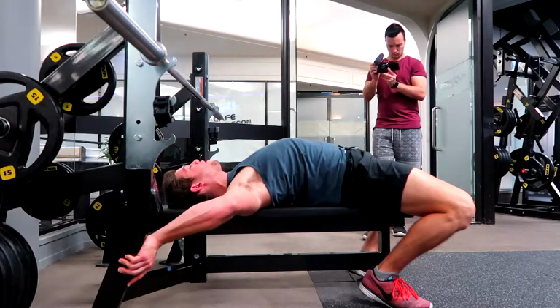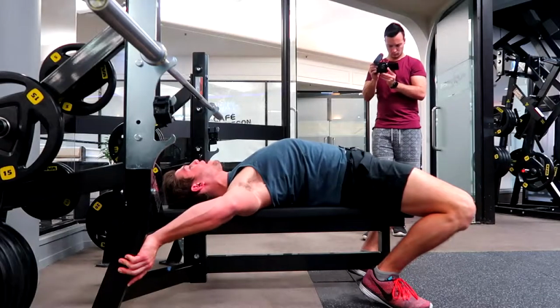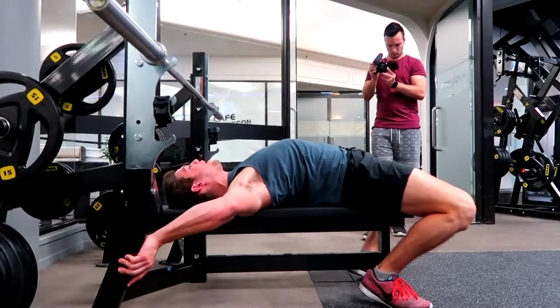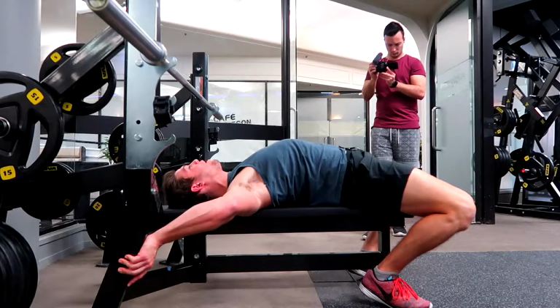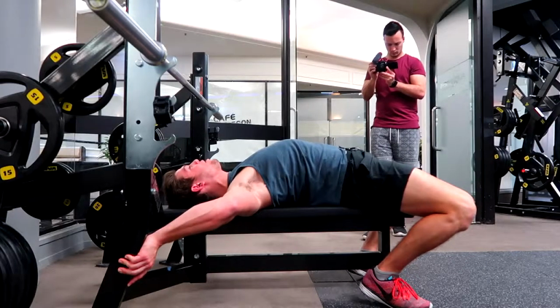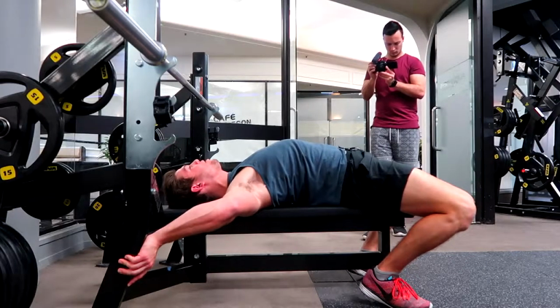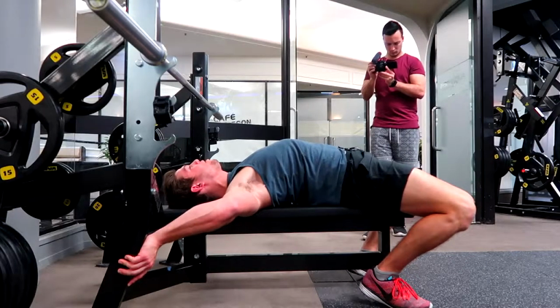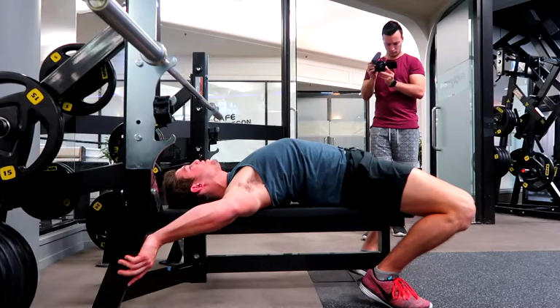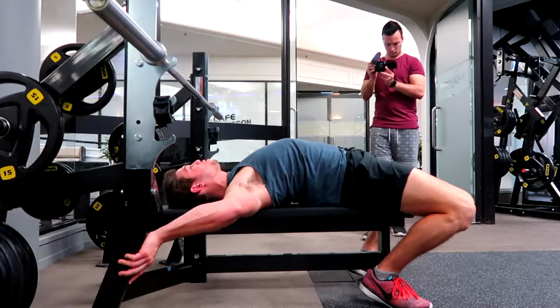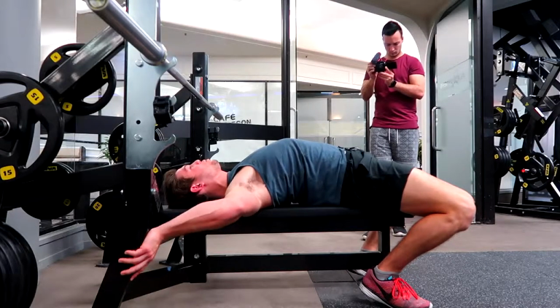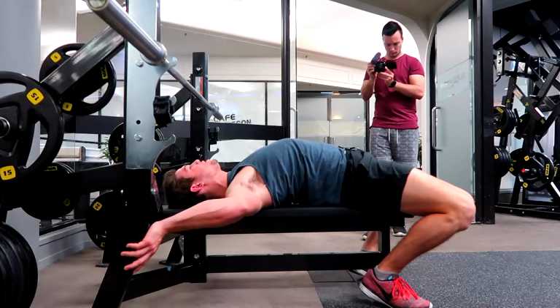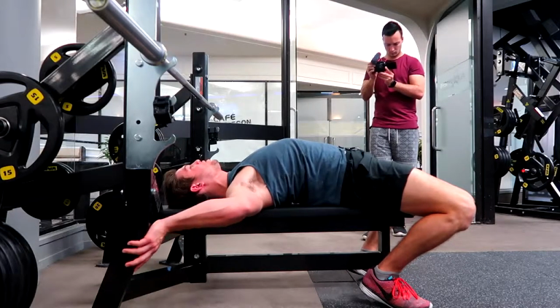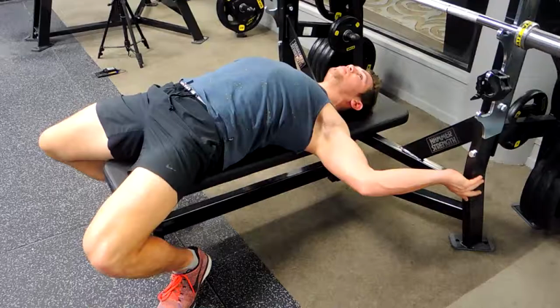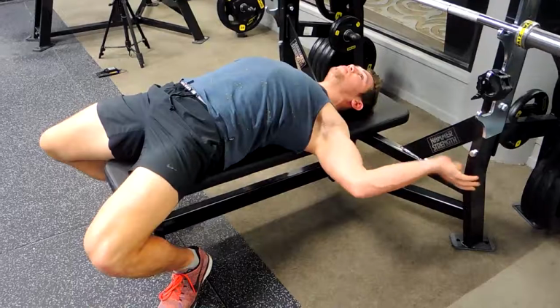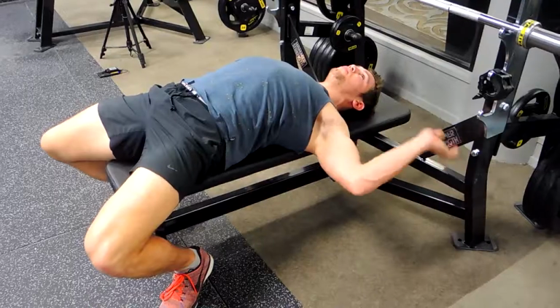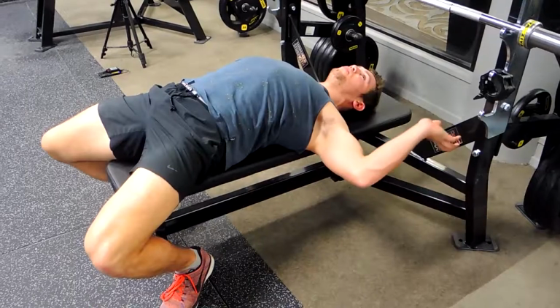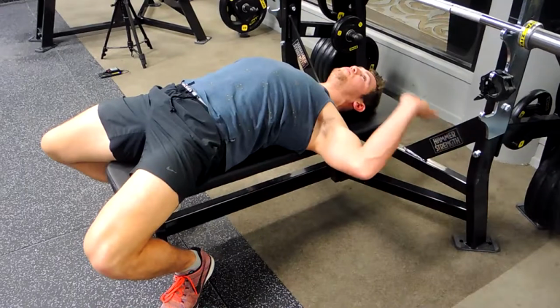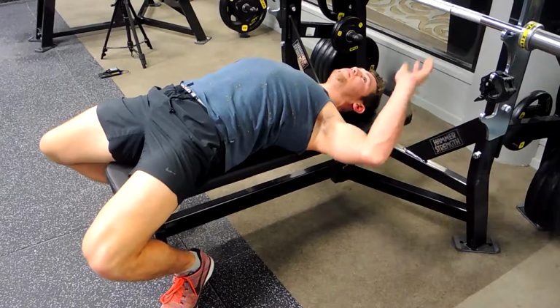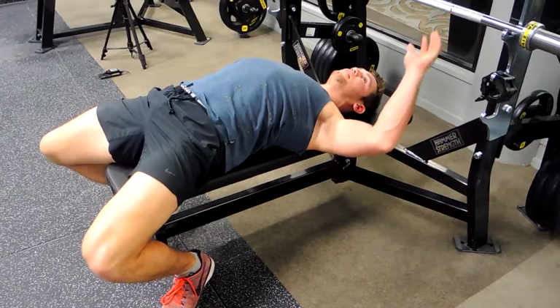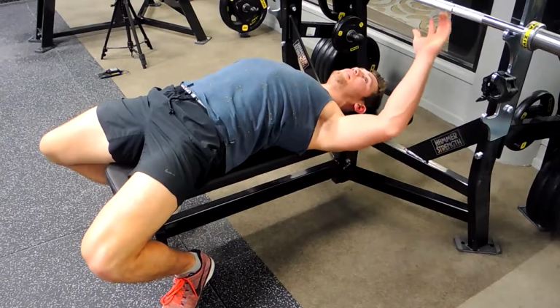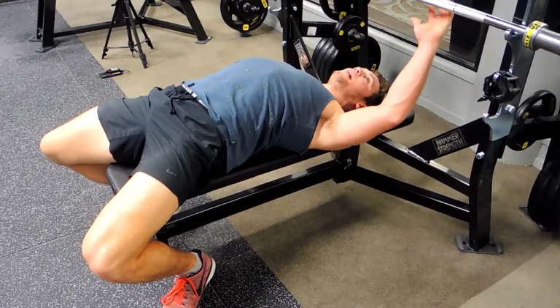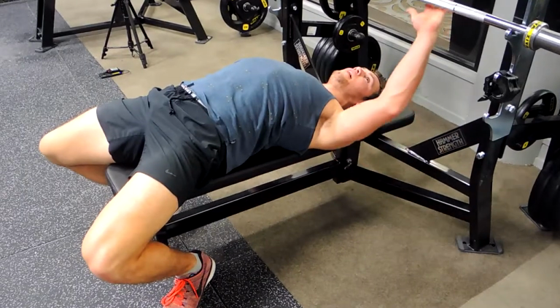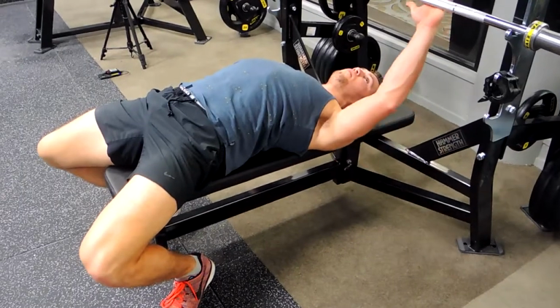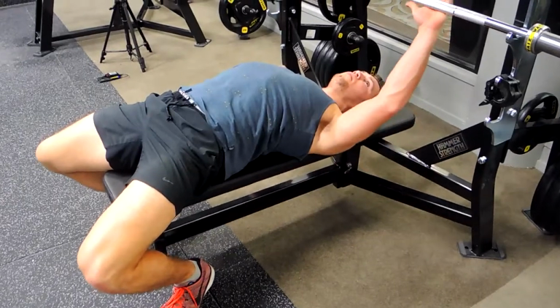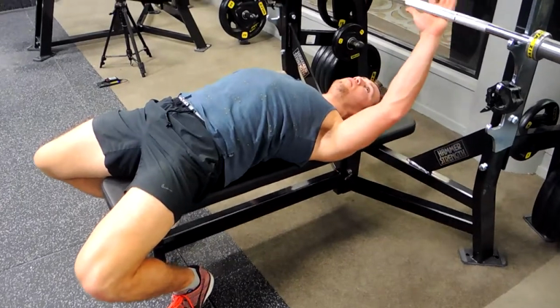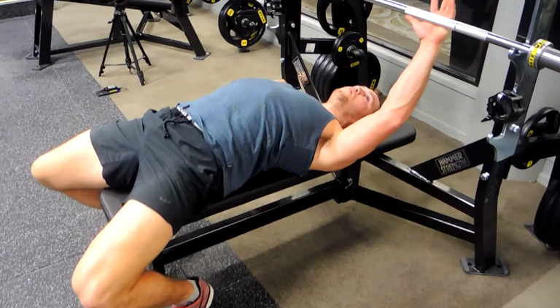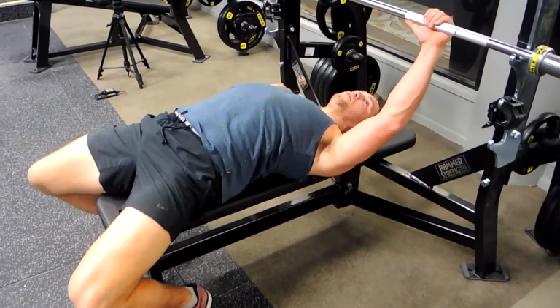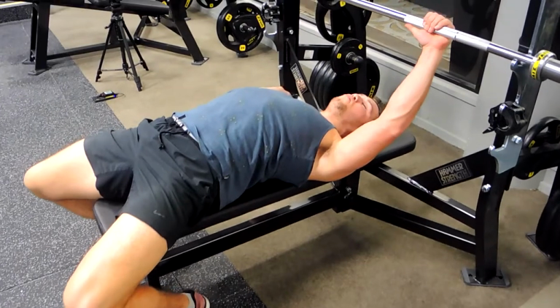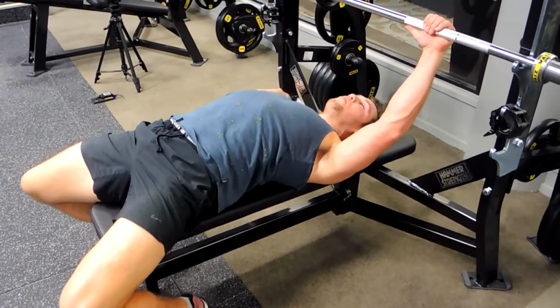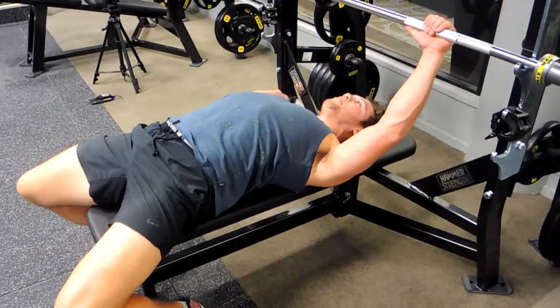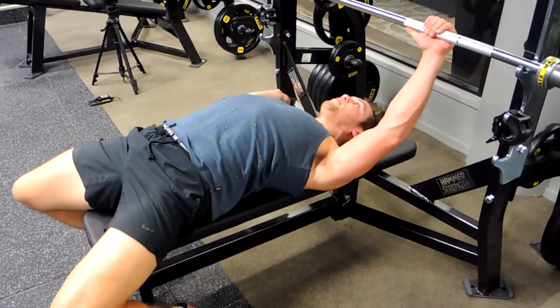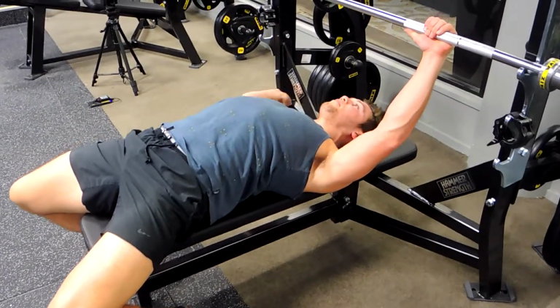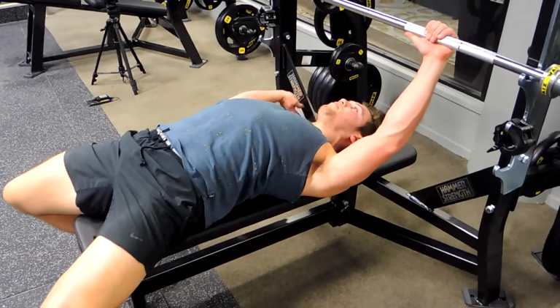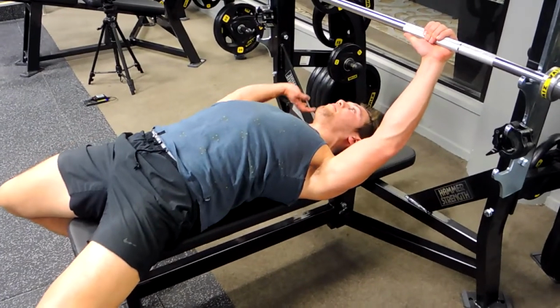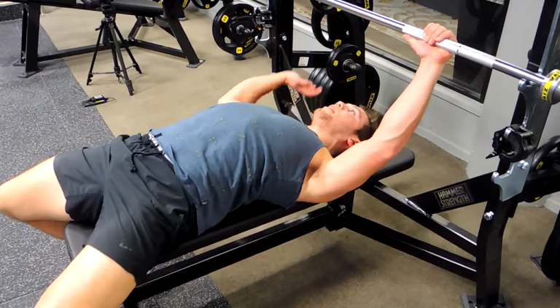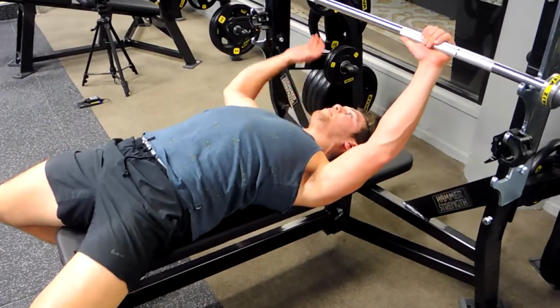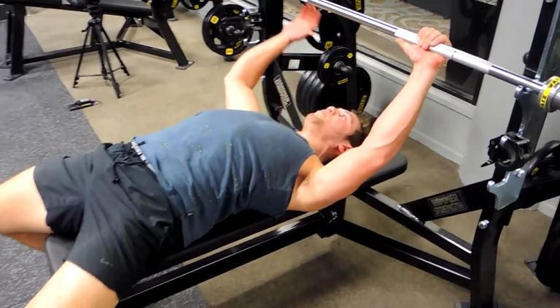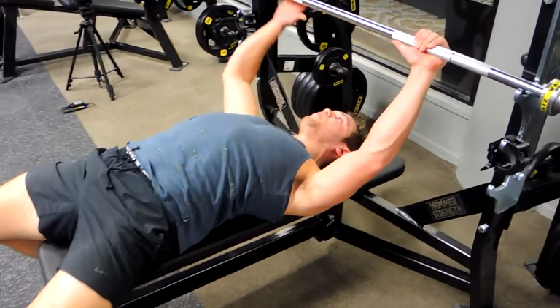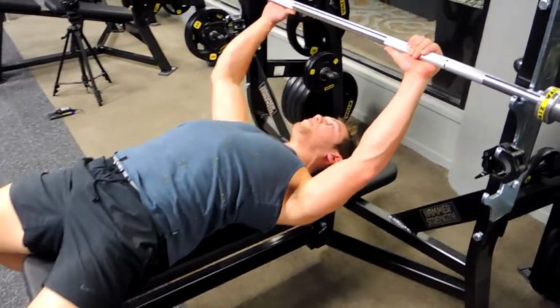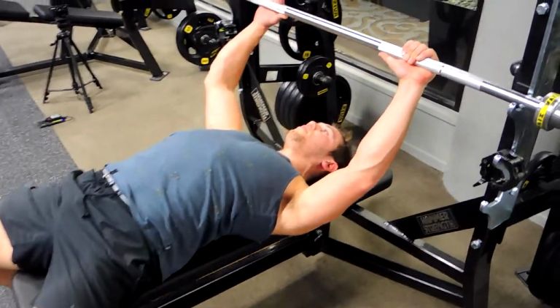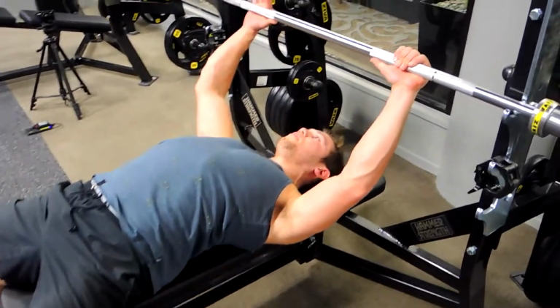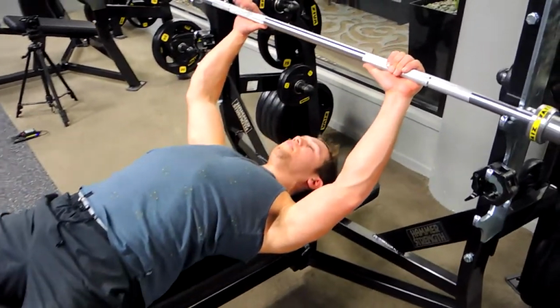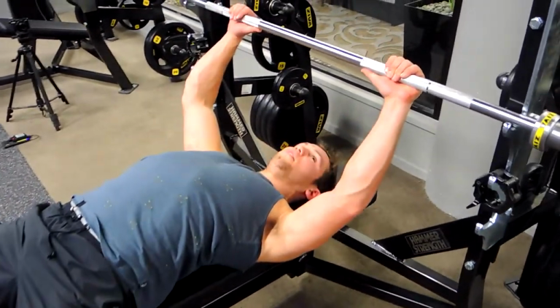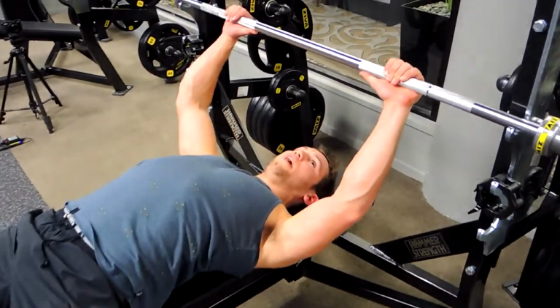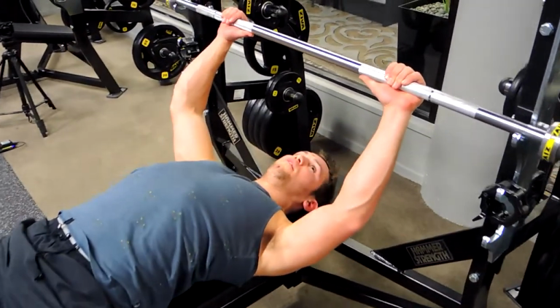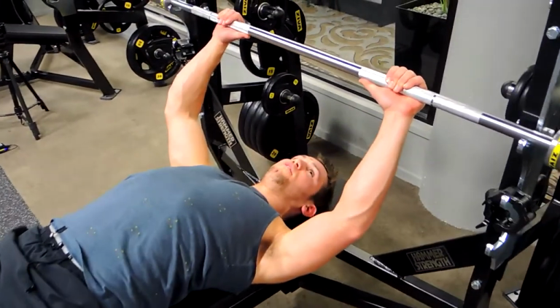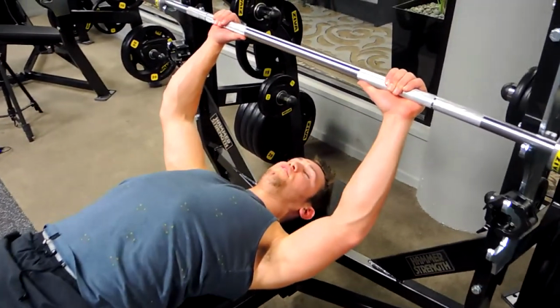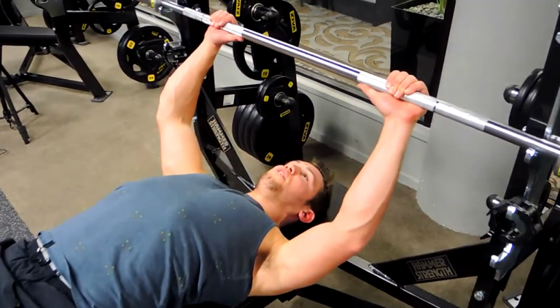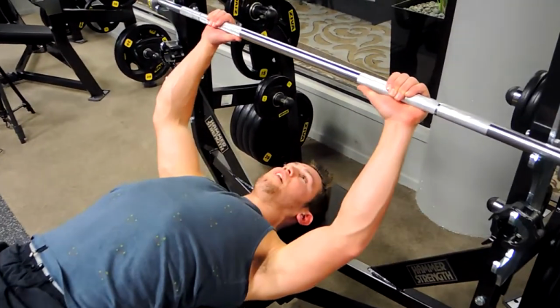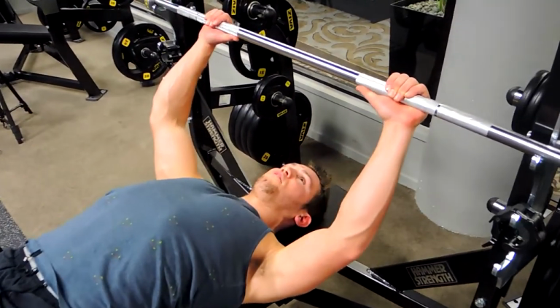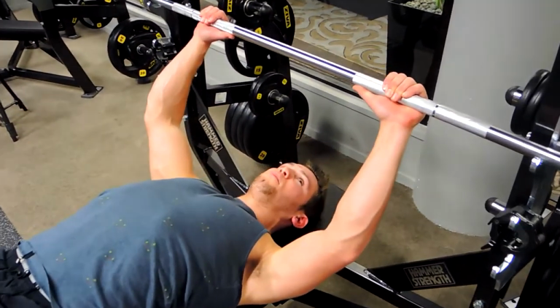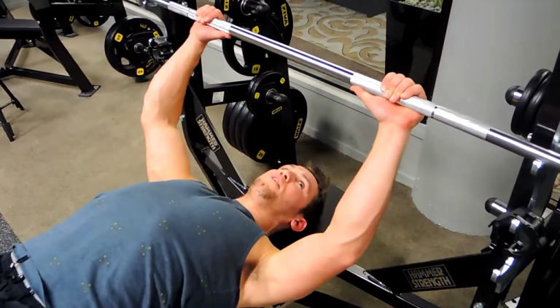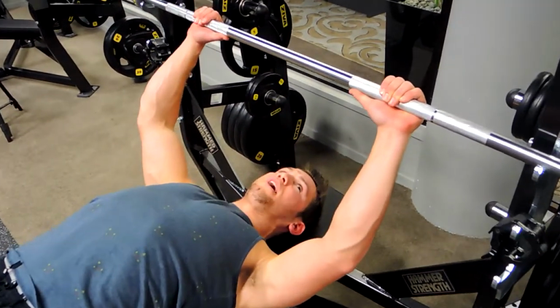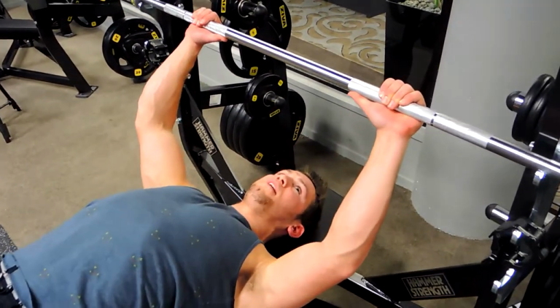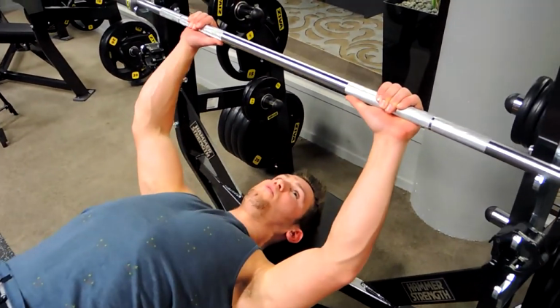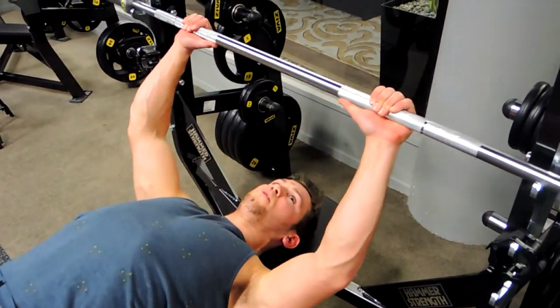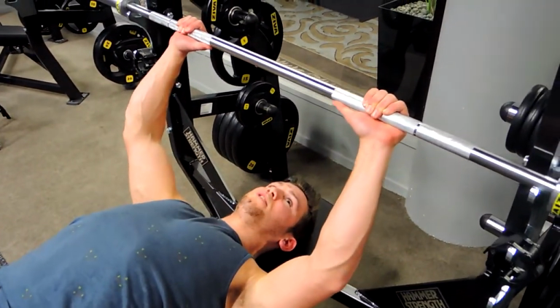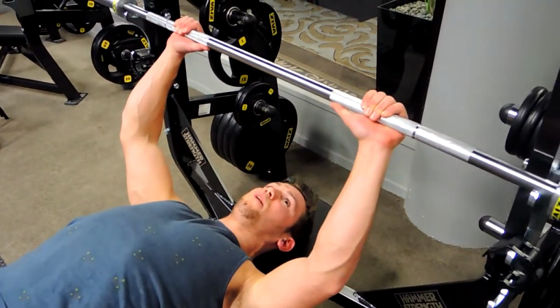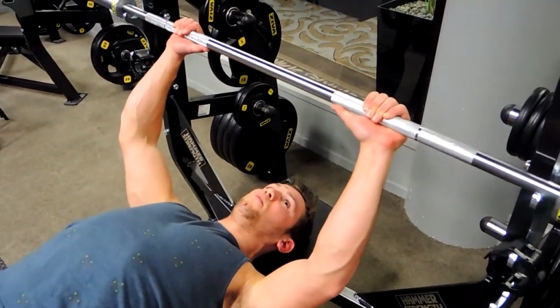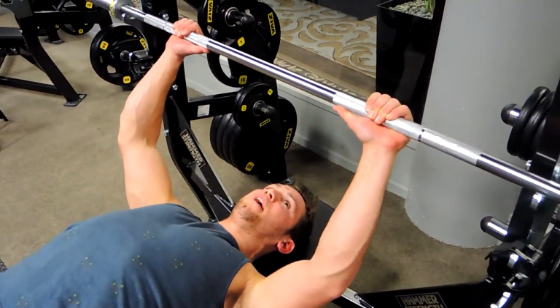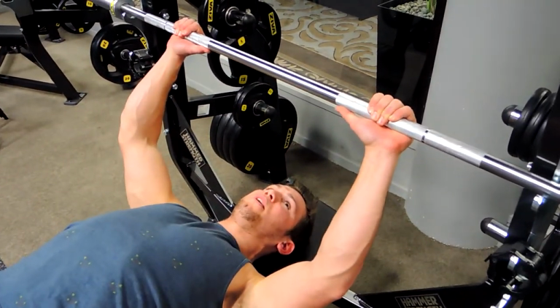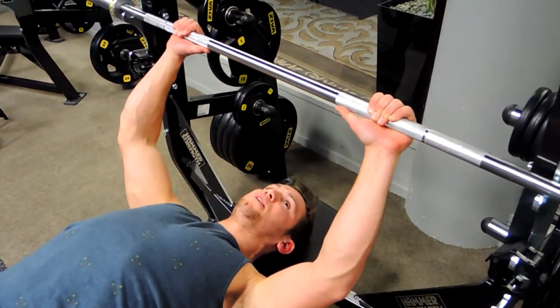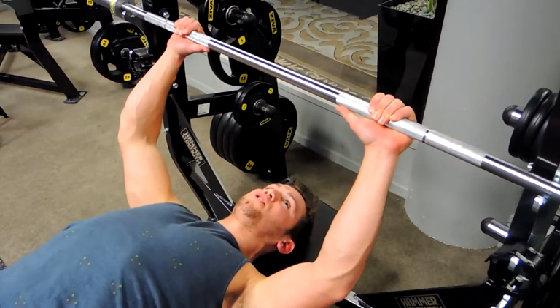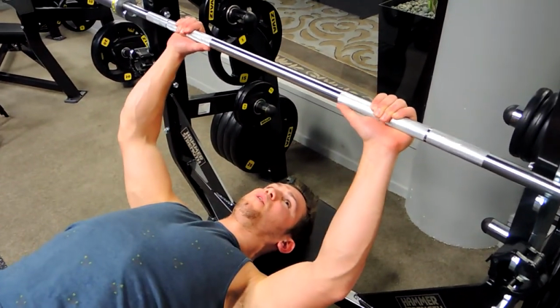Heels back as far as you can, driving those toes into the ground hard, squeezing those glutes. Now we're gripping the barbell however you feel comfortable — always quite wide, always a thumb length away from where the rust starts.